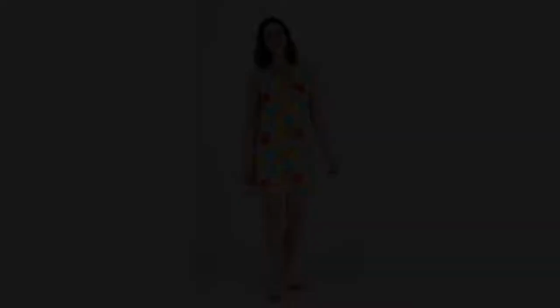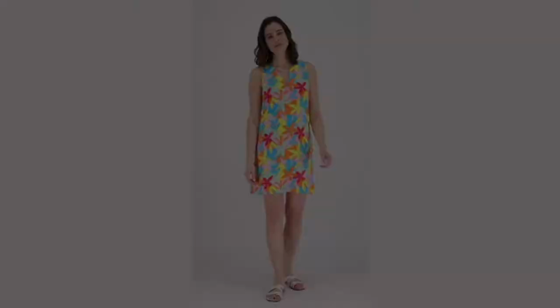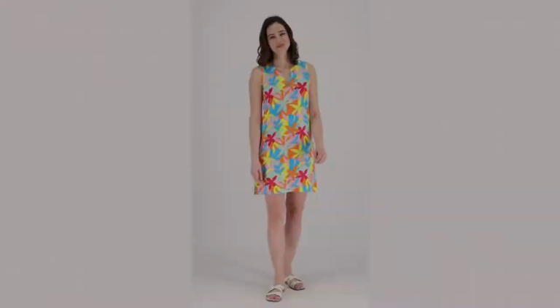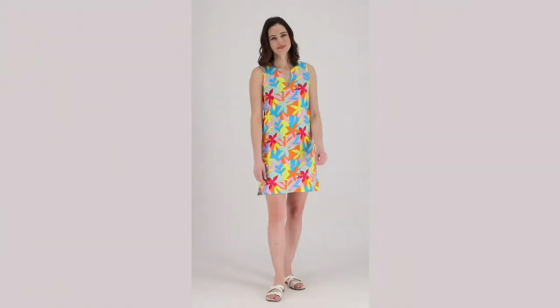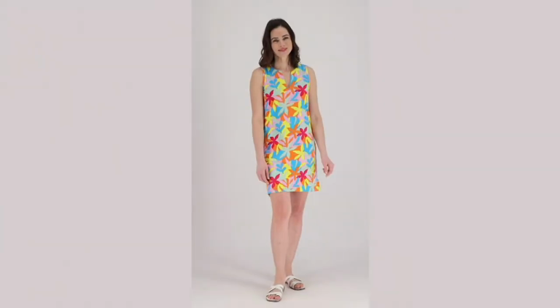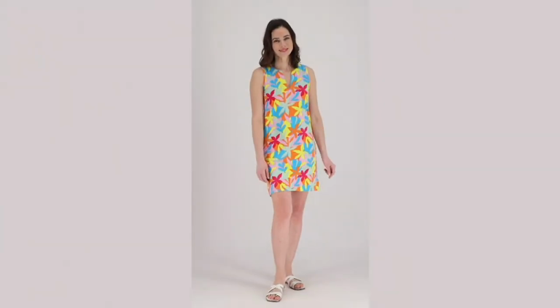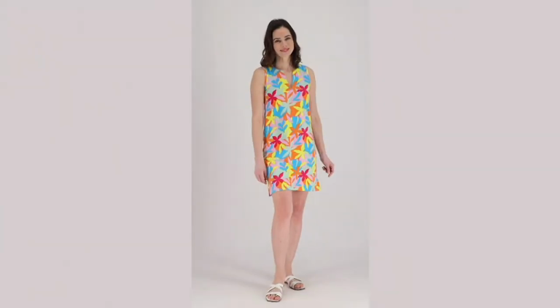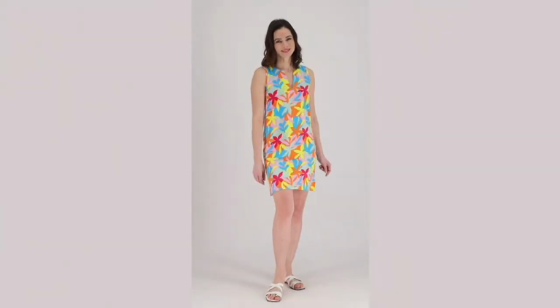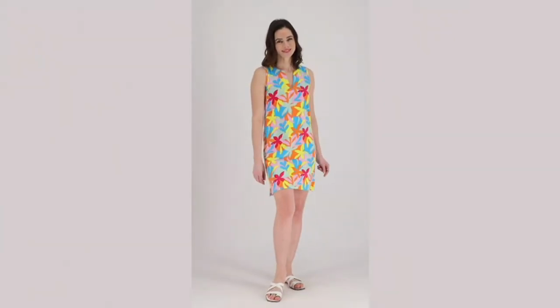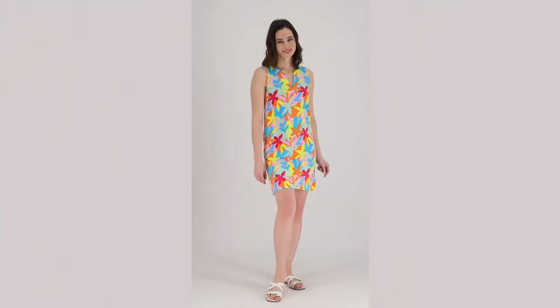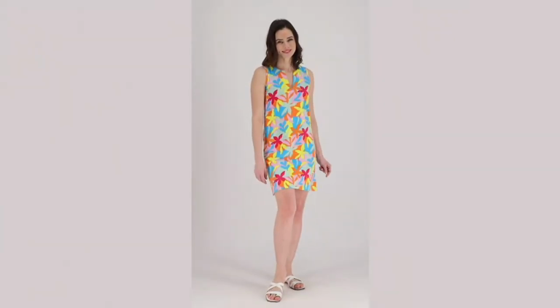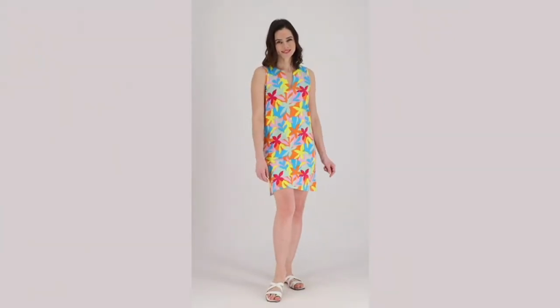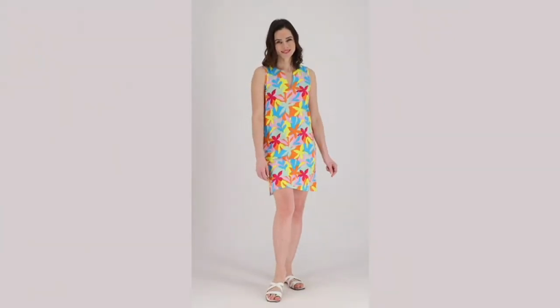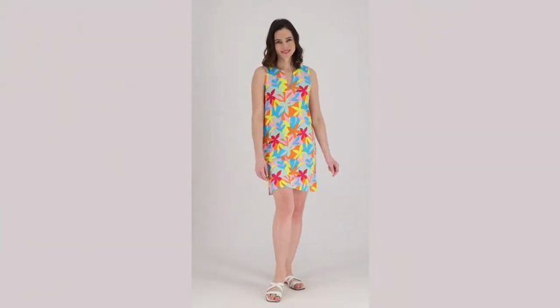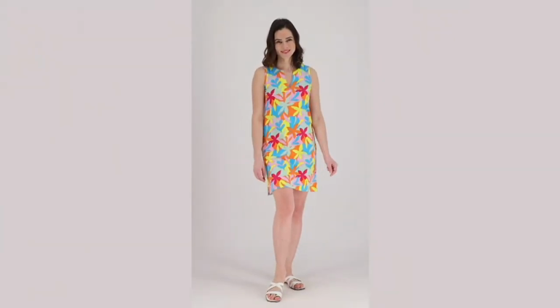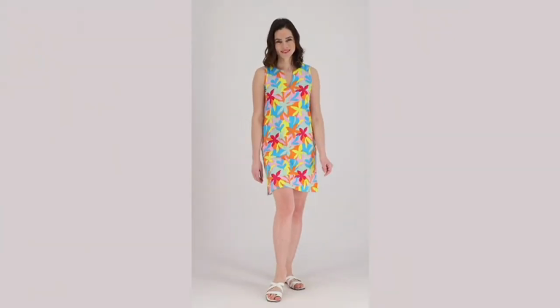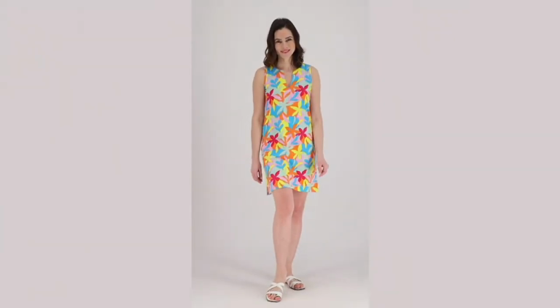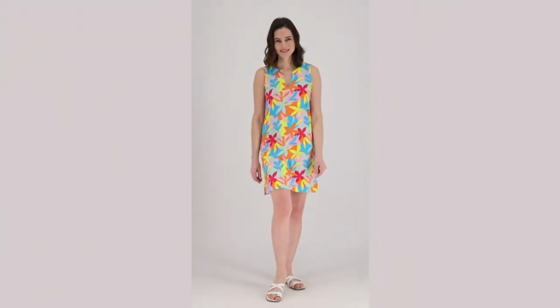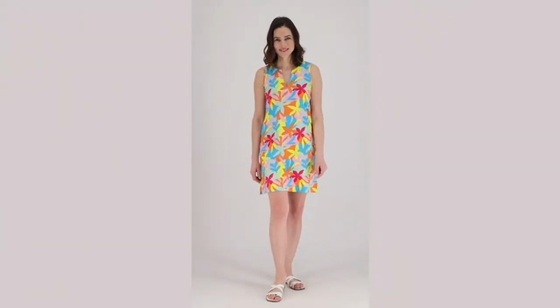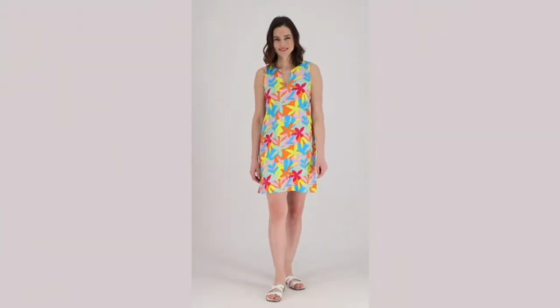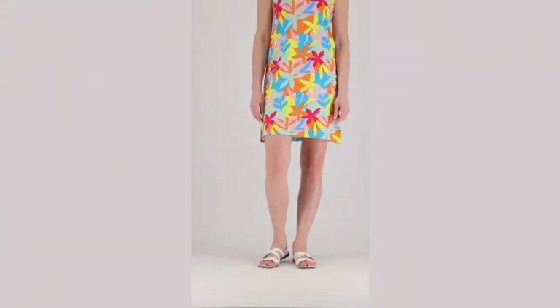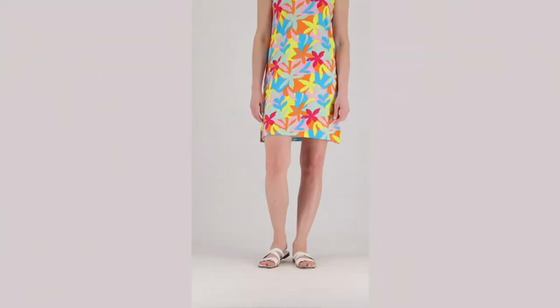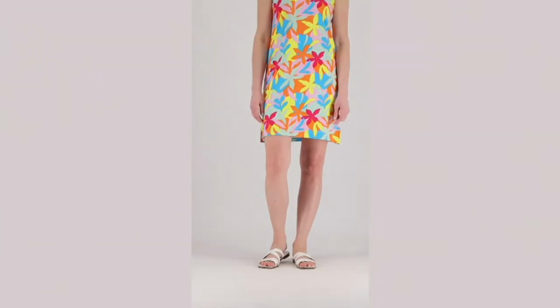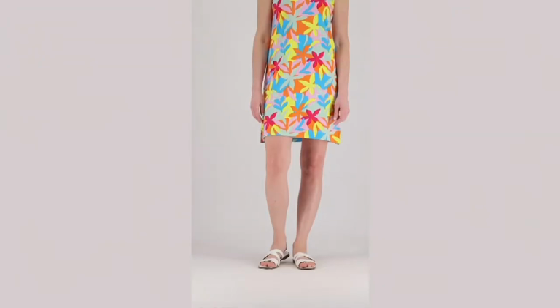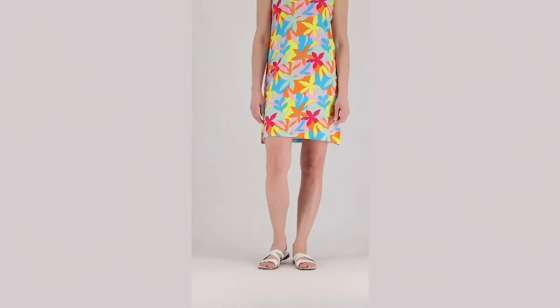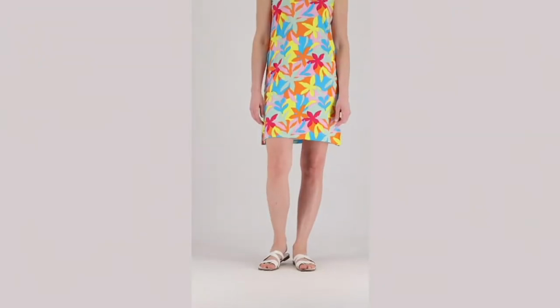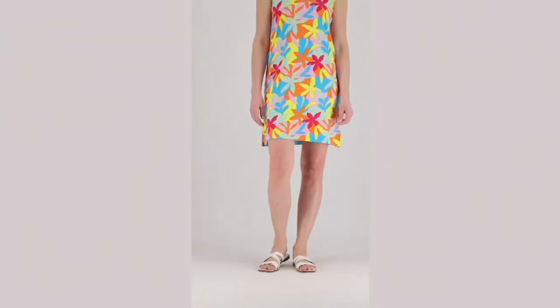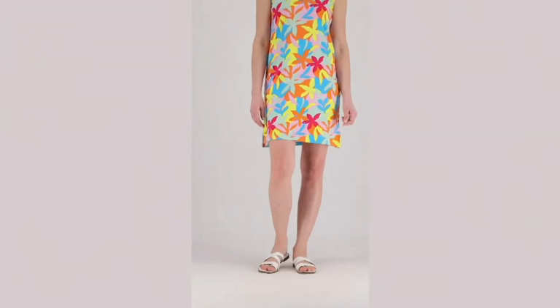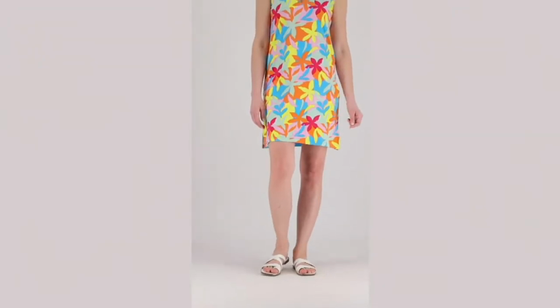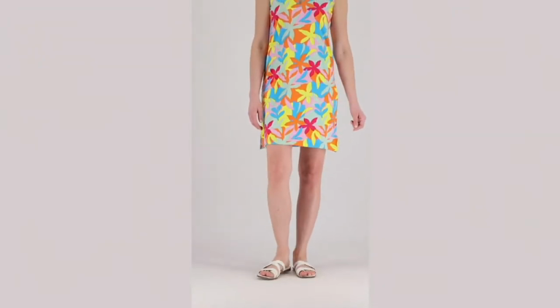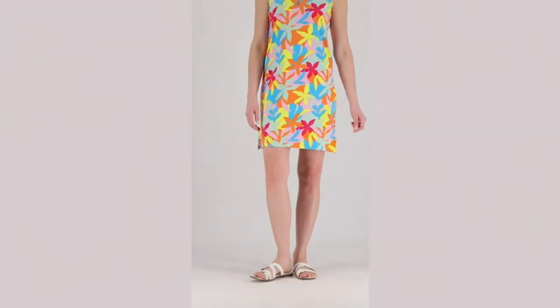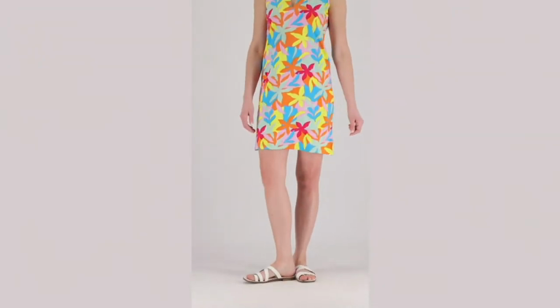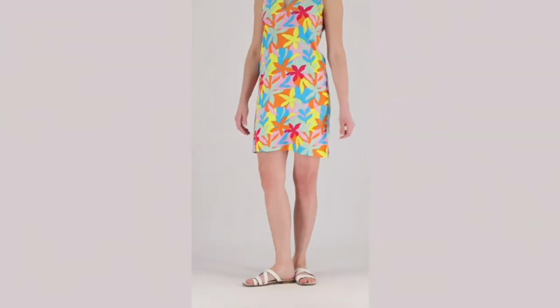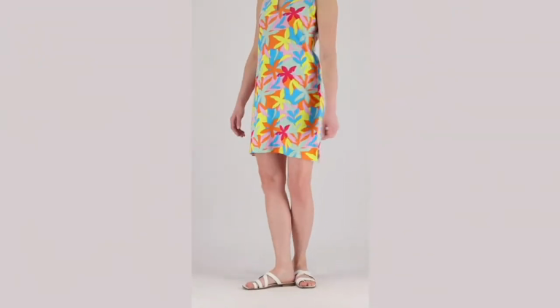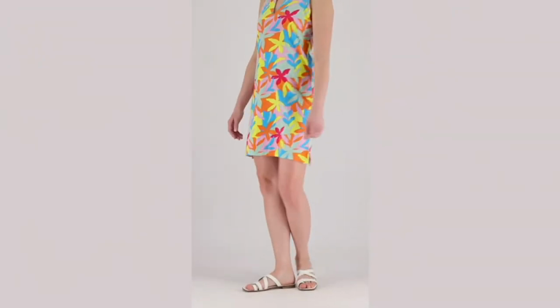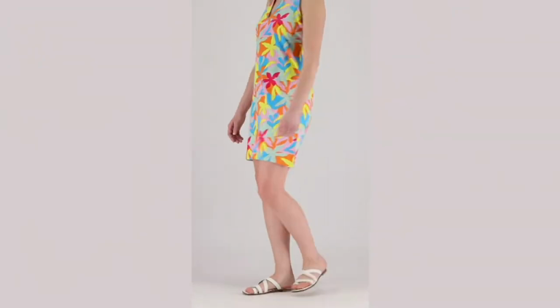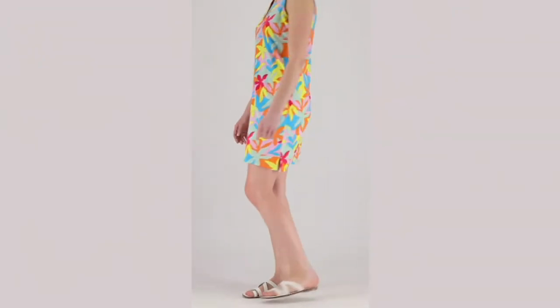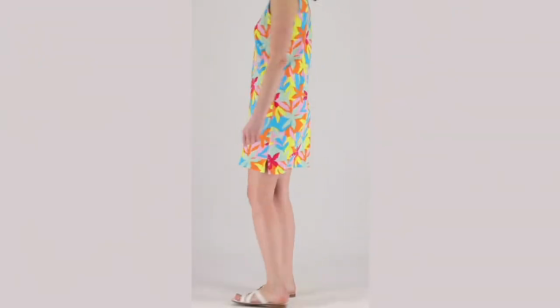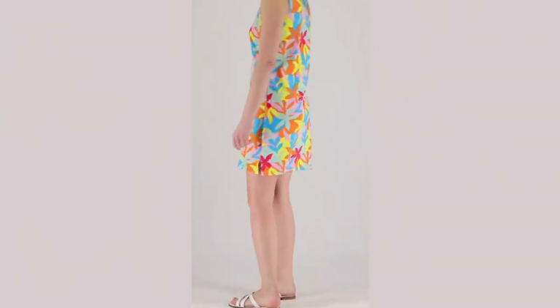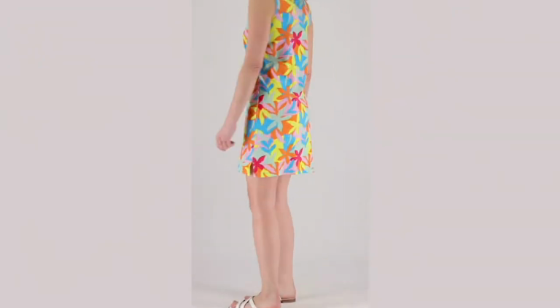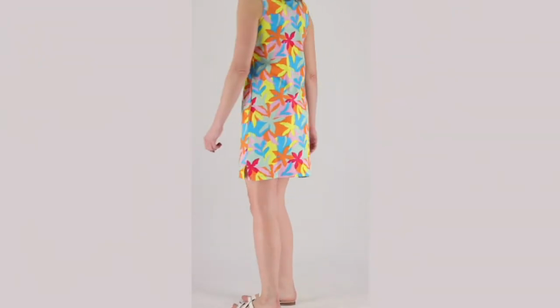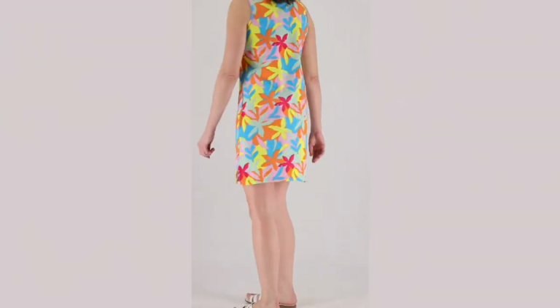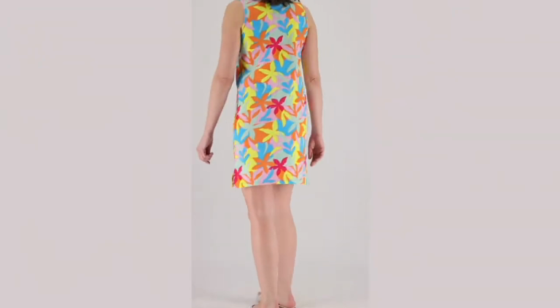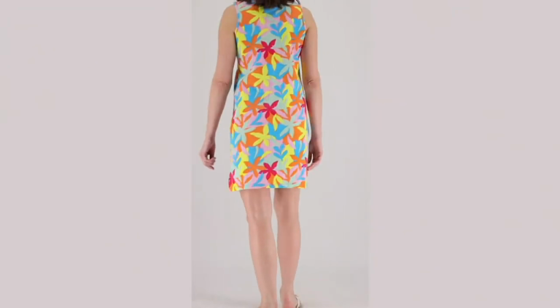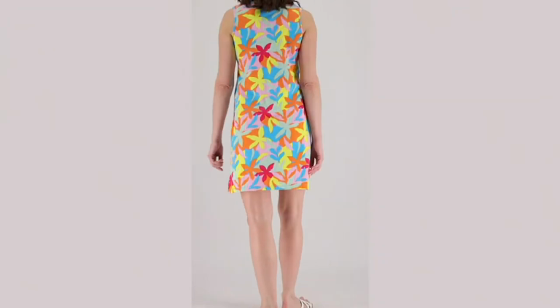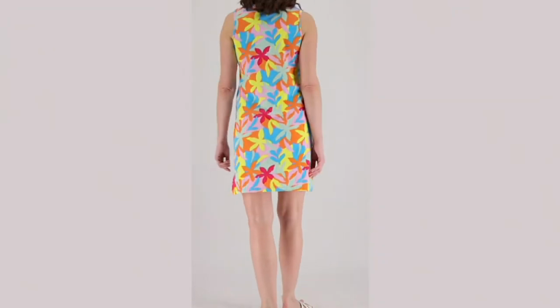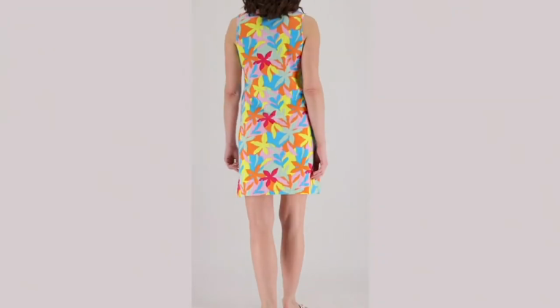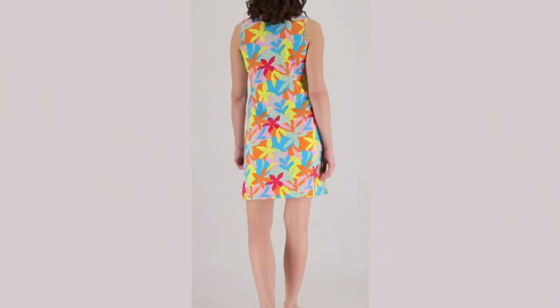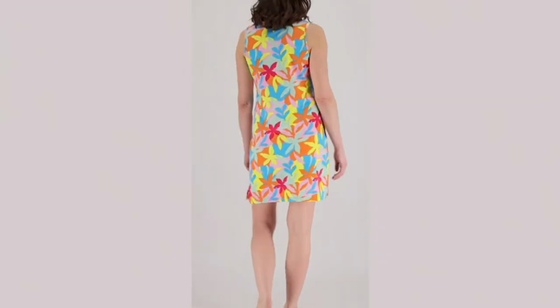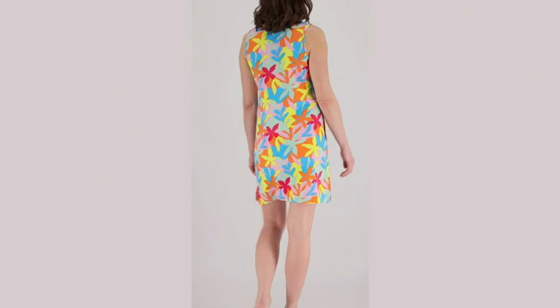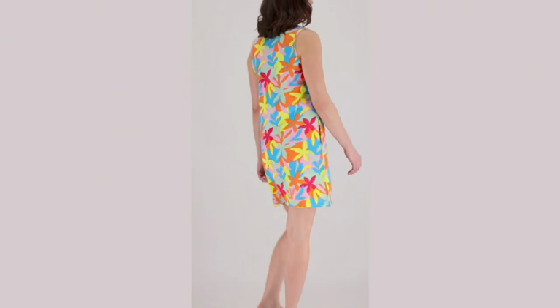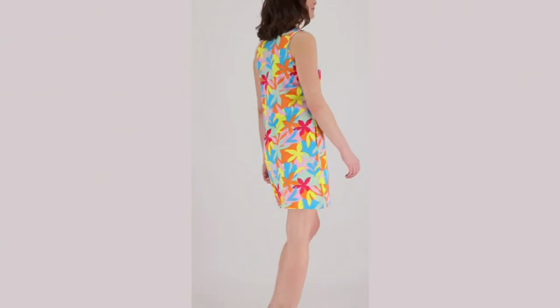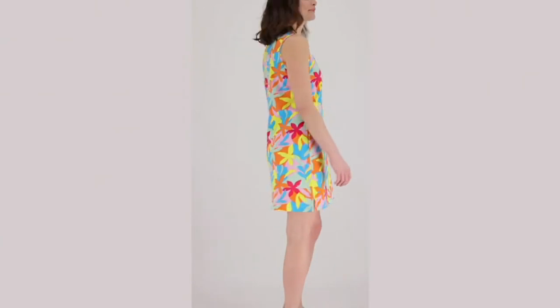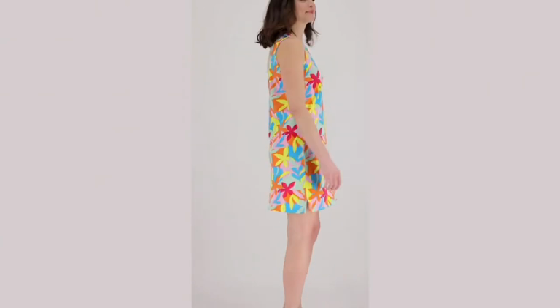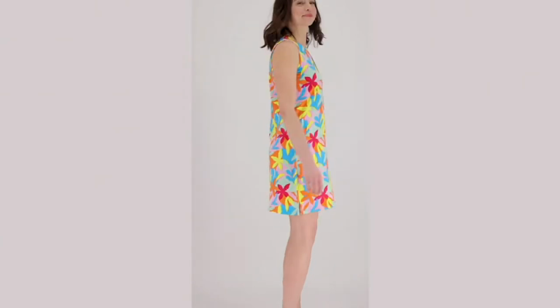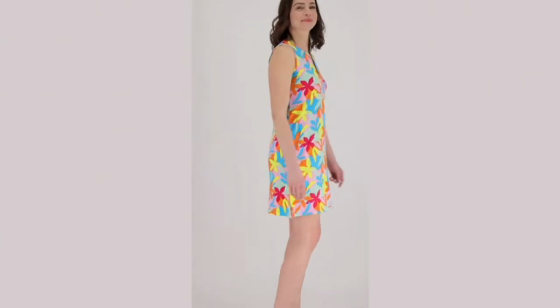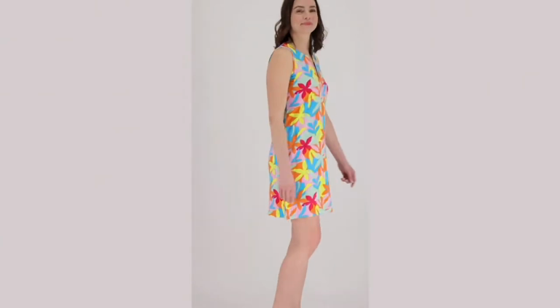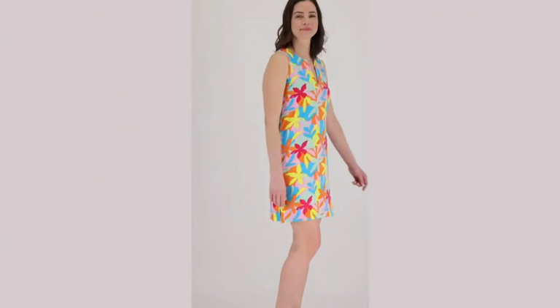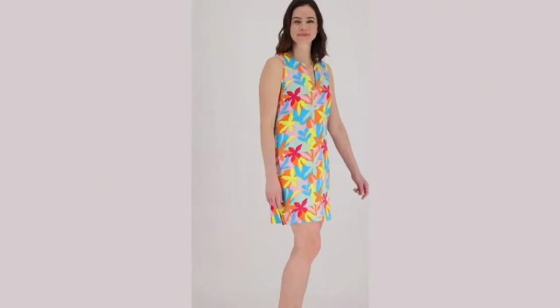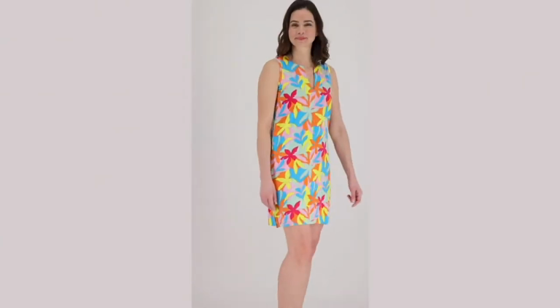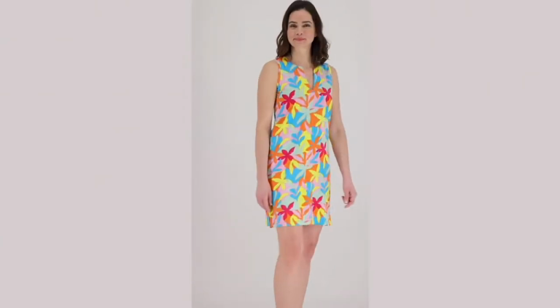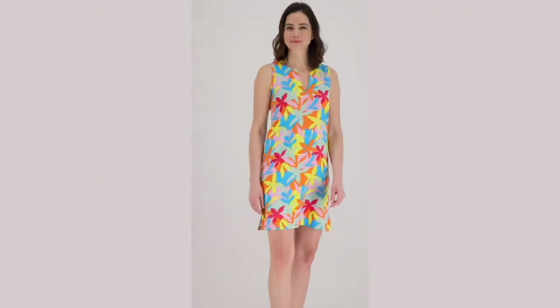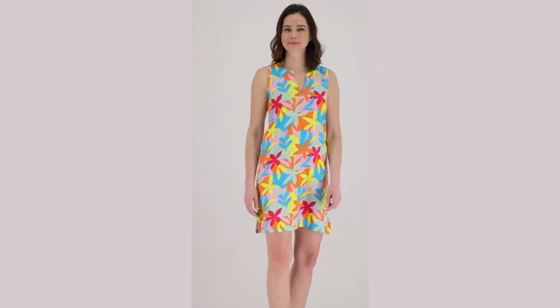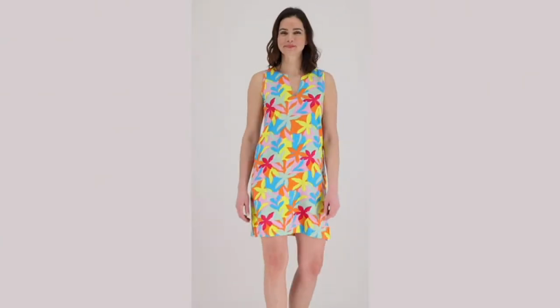Yes! Aren't these cute? It's a swimsuit cover-up, but it's a dress. It's a cover-up, it's a dress, it's a cover-up.